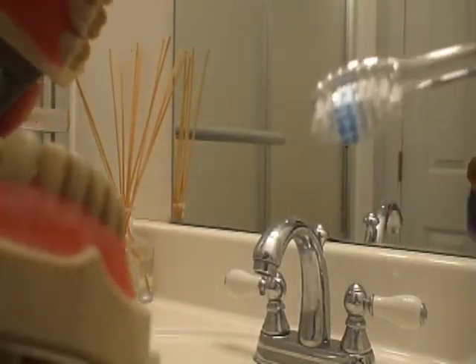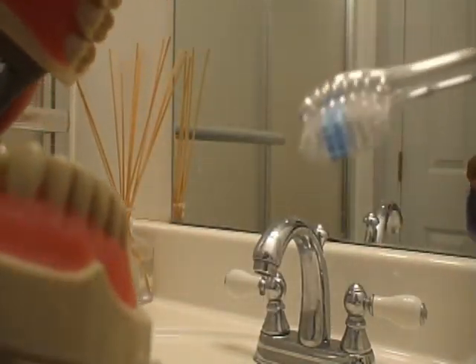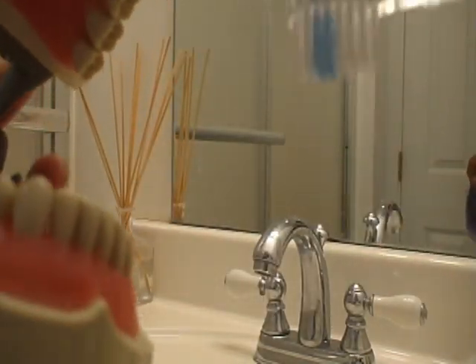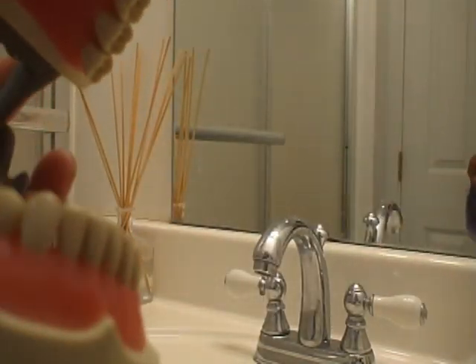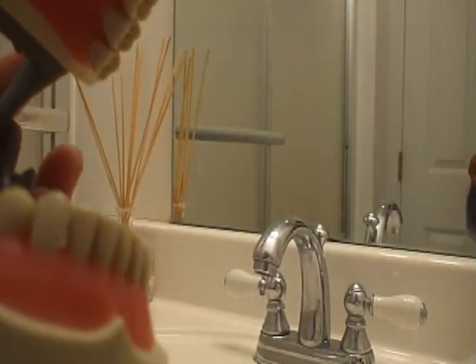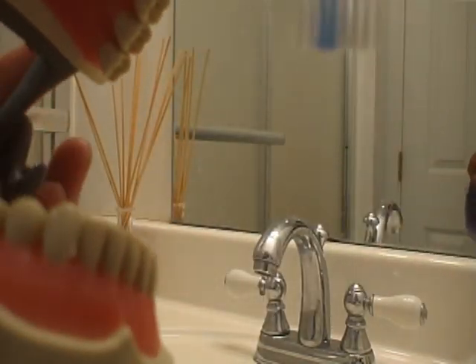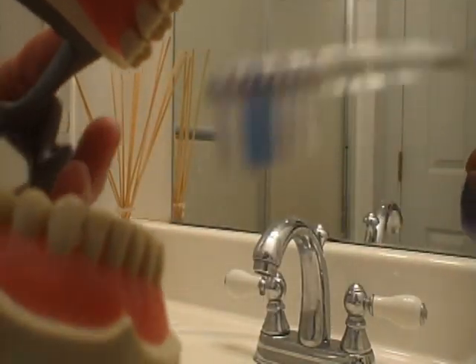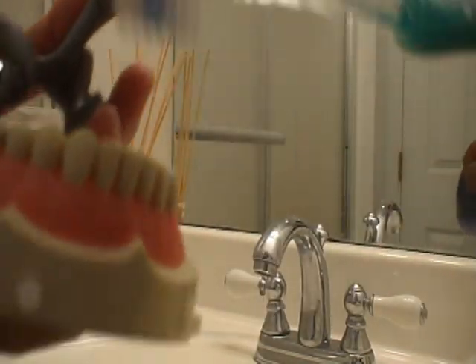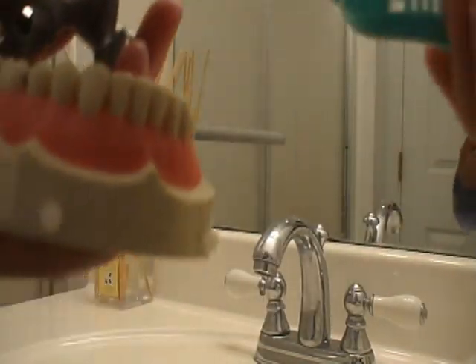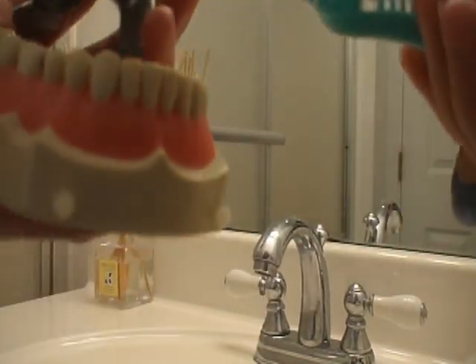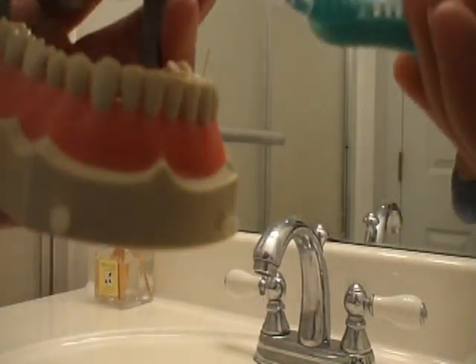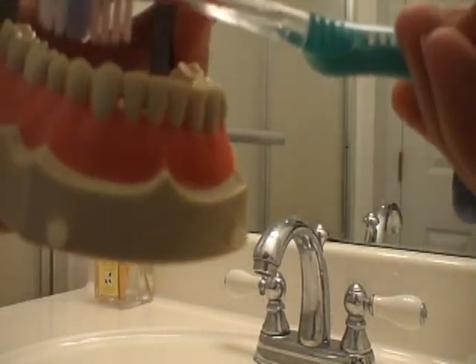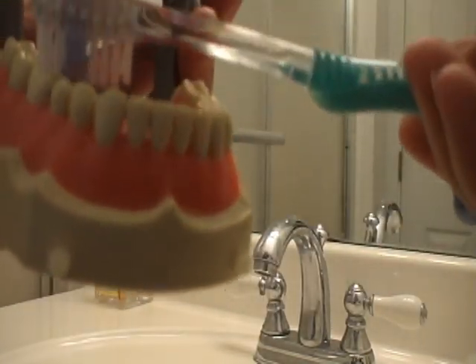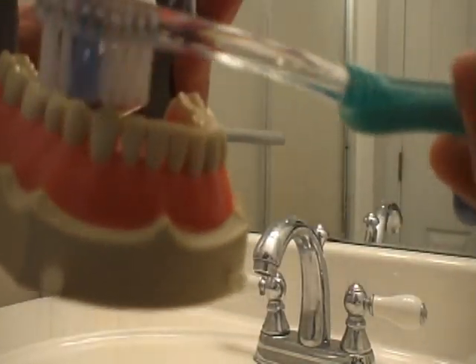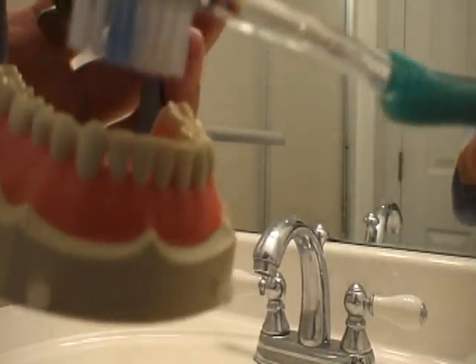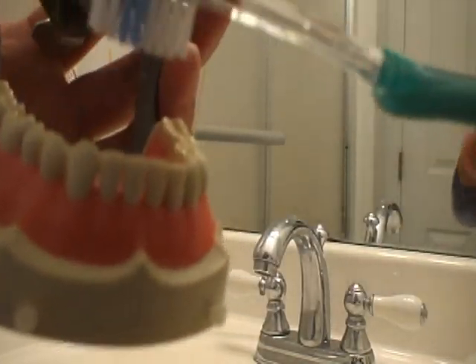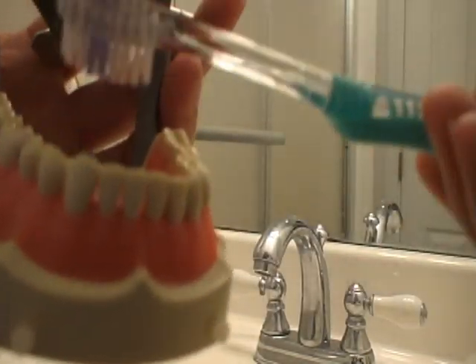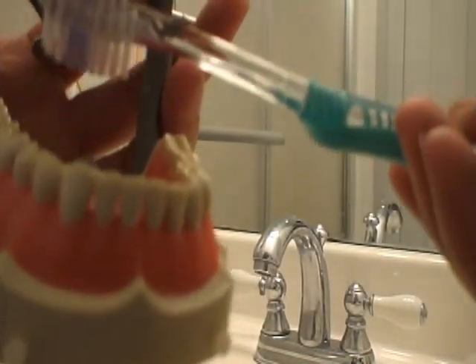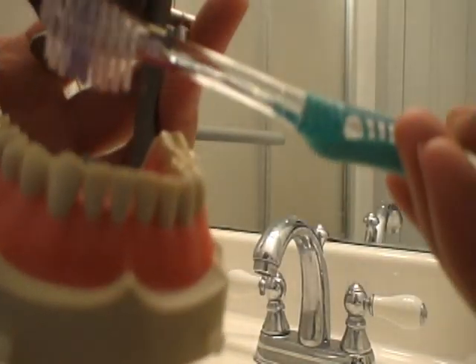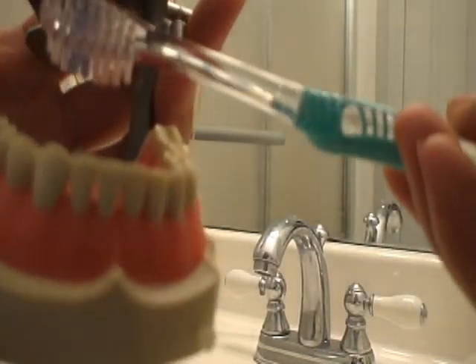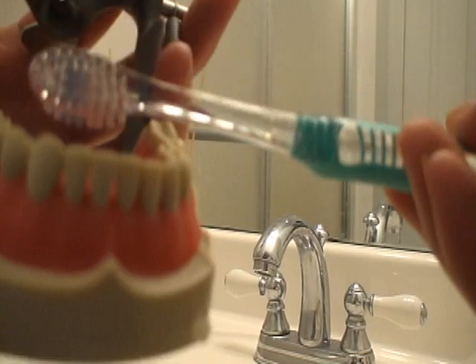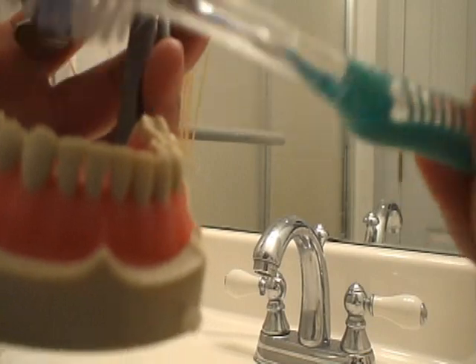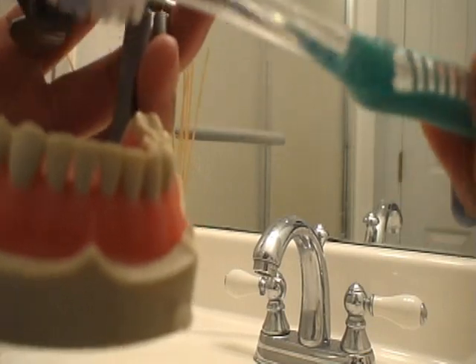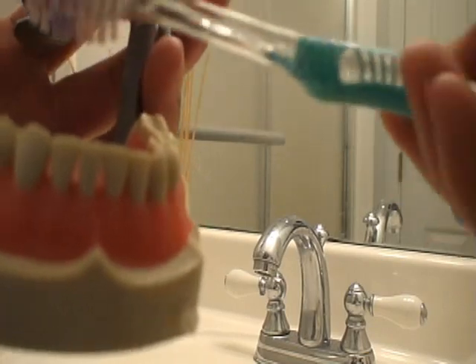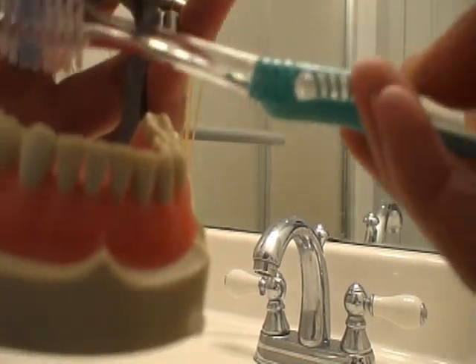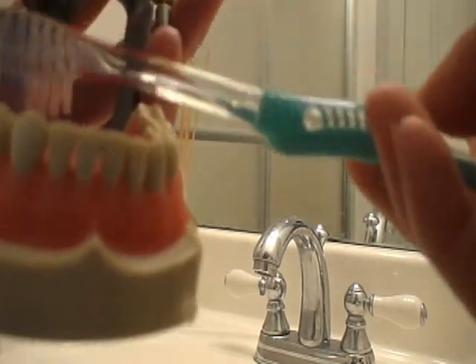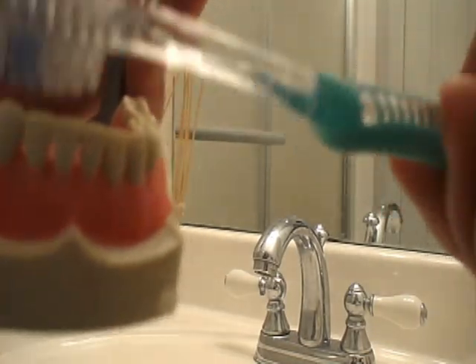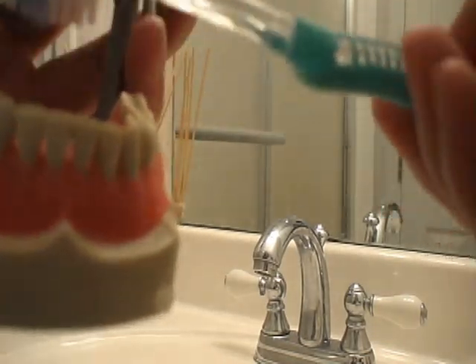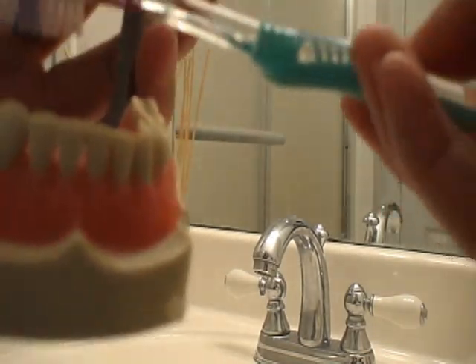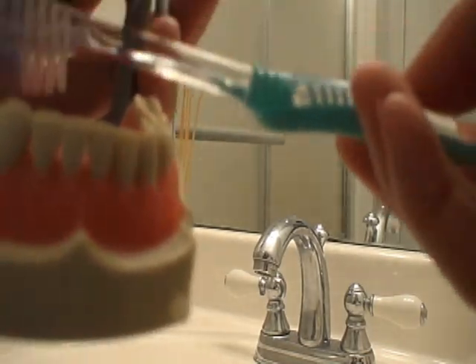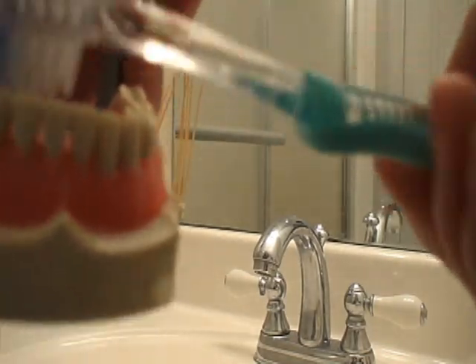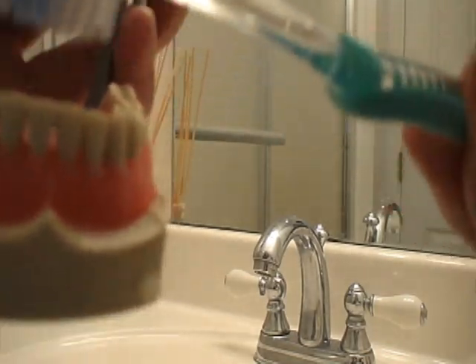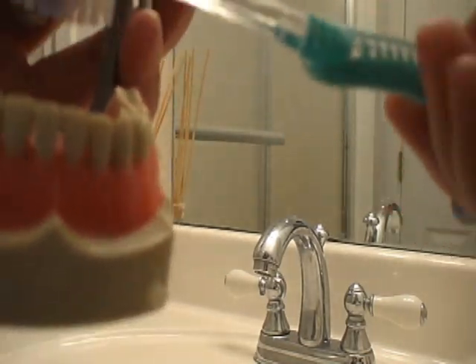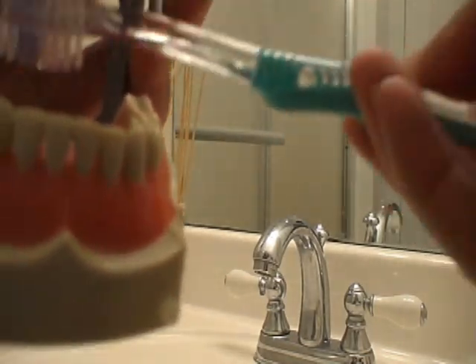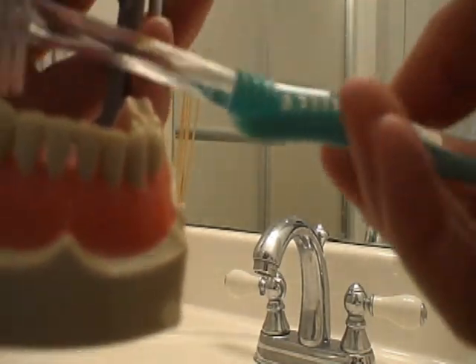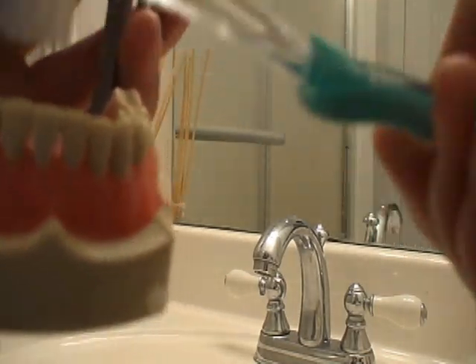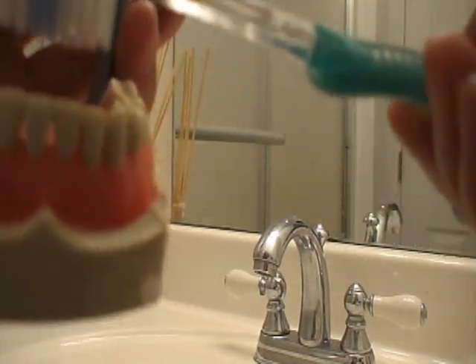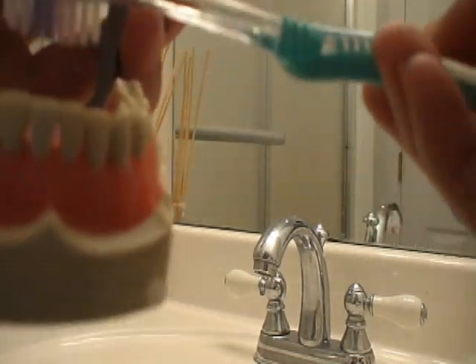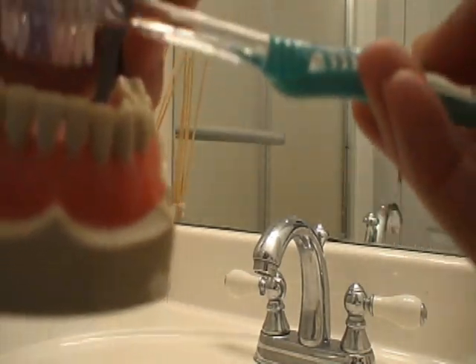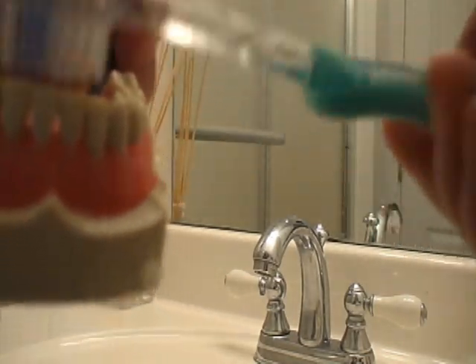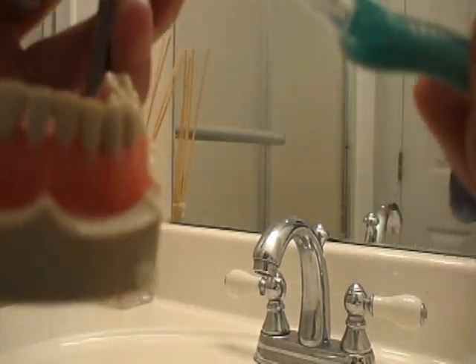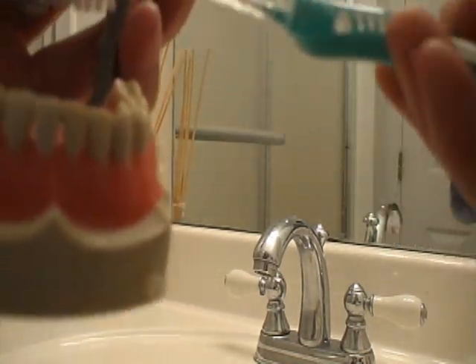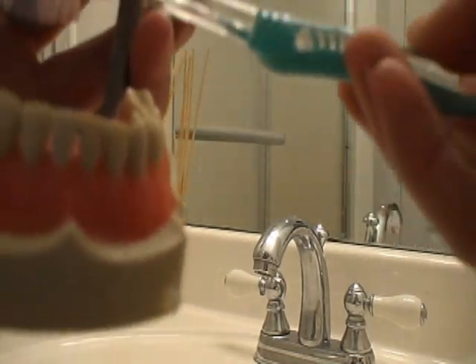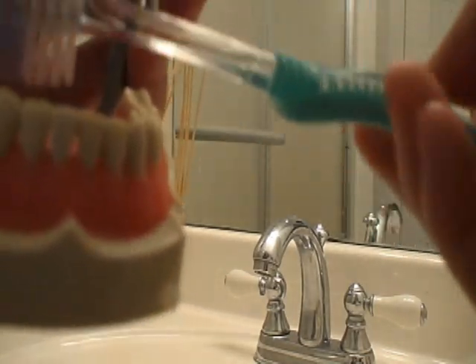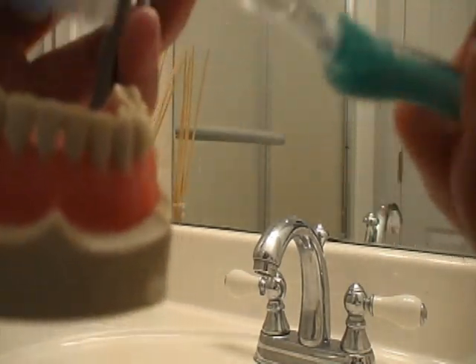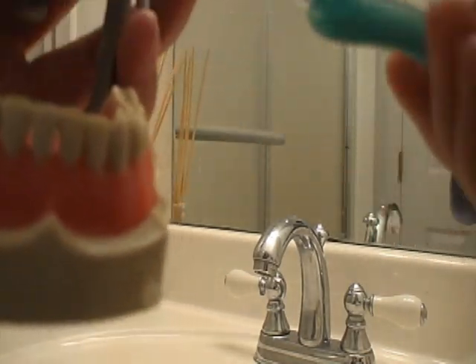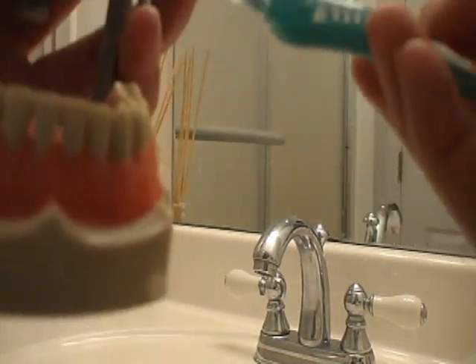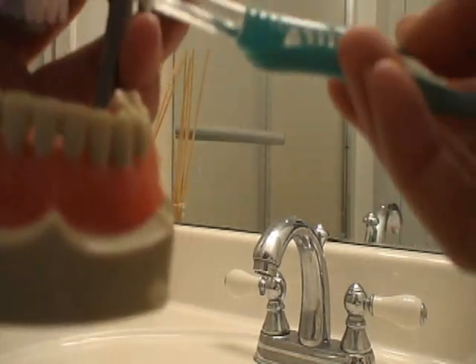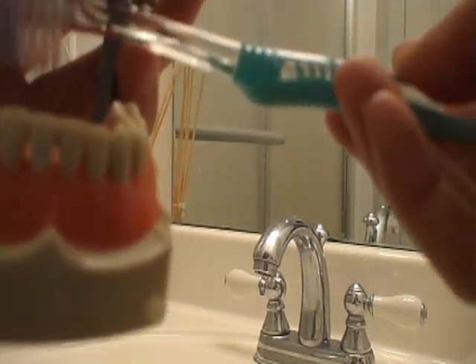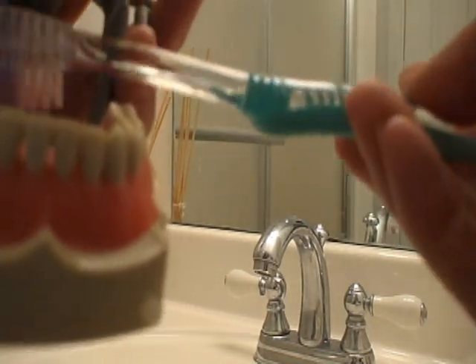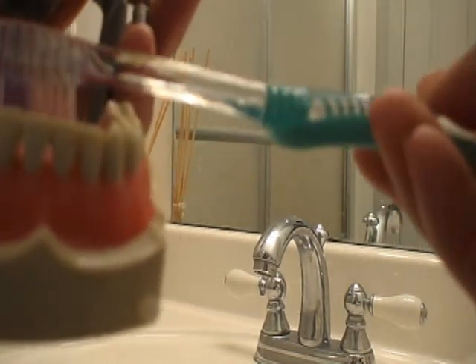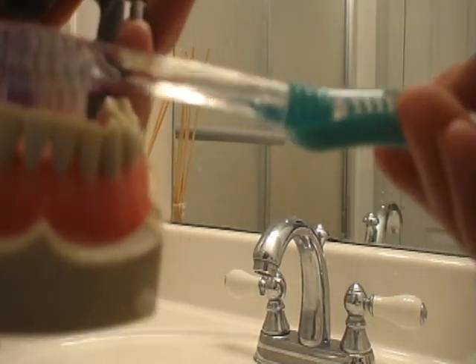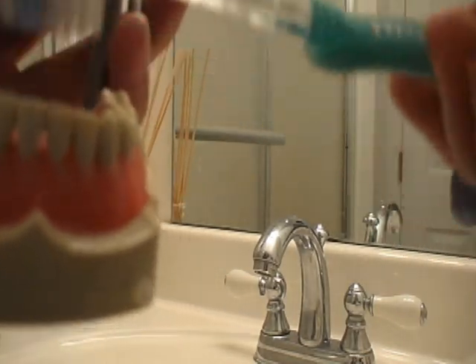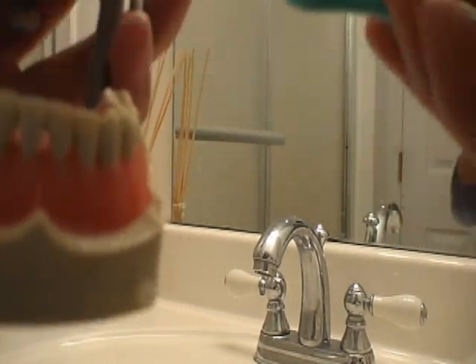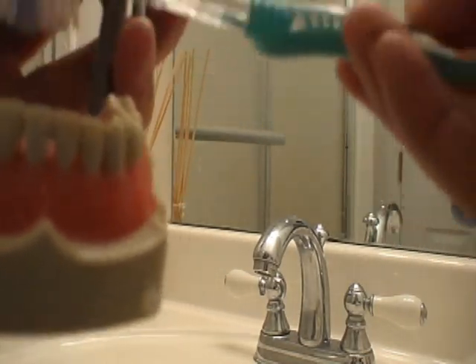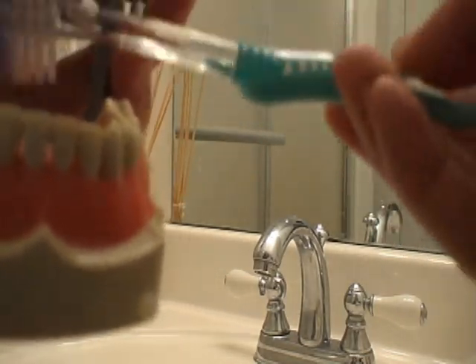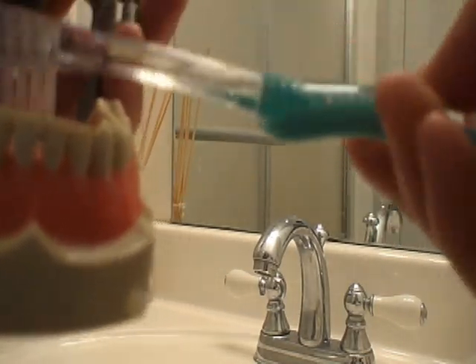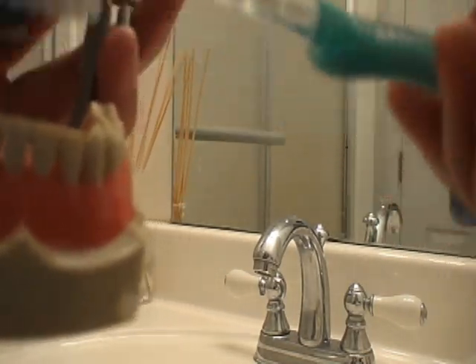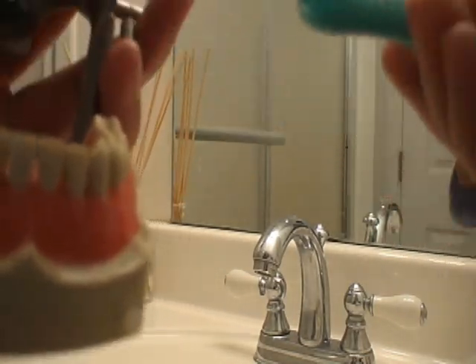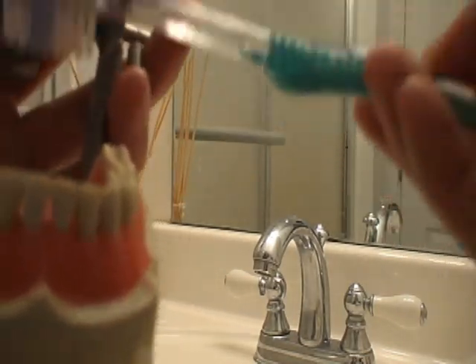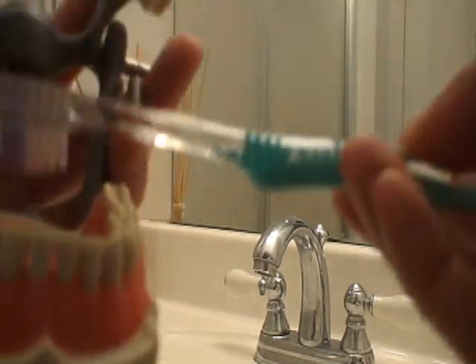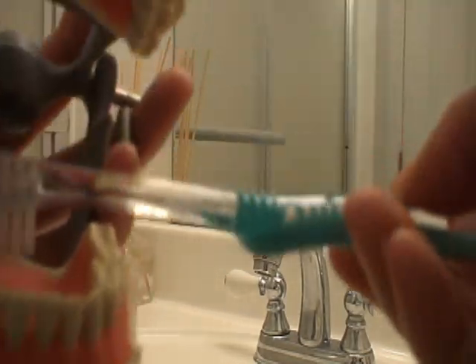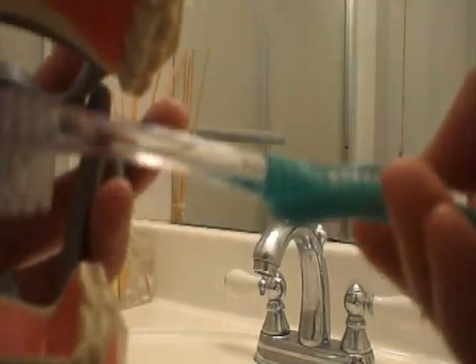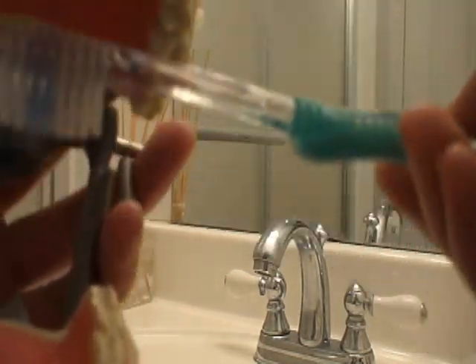If you don't have a tongue brusher, a scraper, a cleaner, or any tongue-cleaning tool, you can use a toothbrush too.